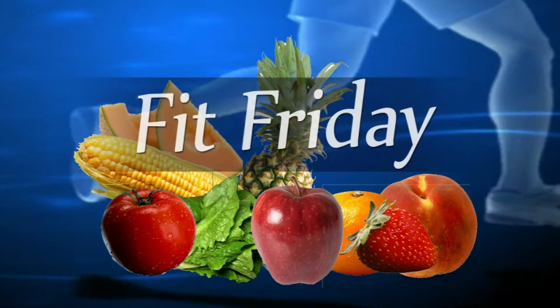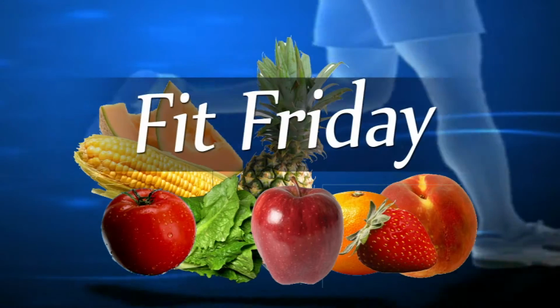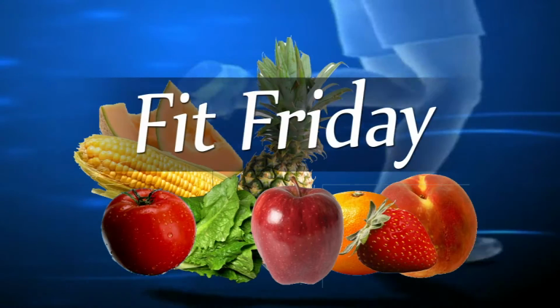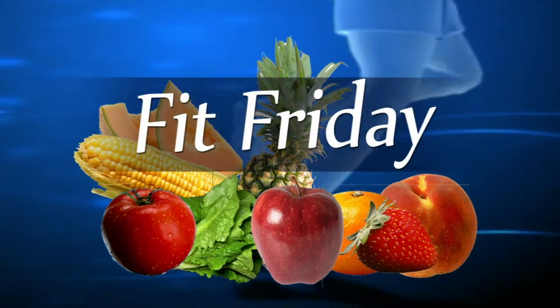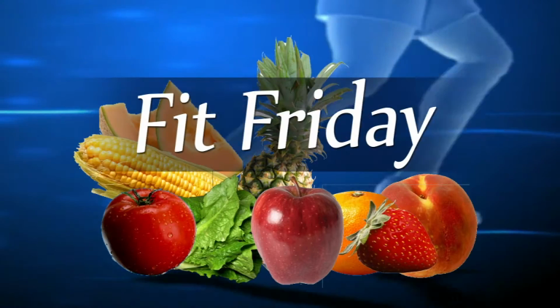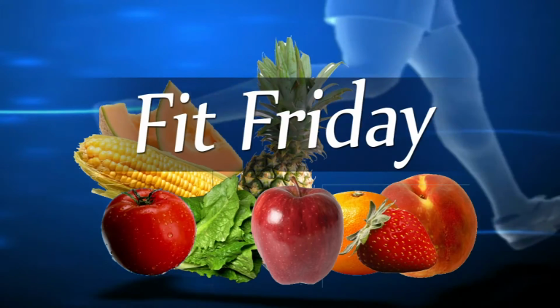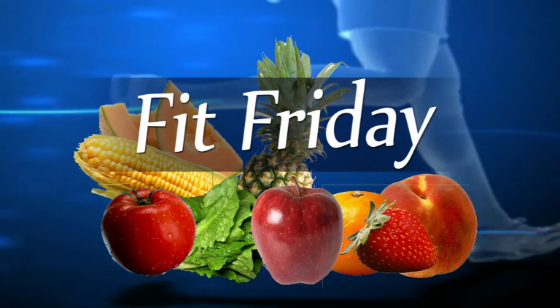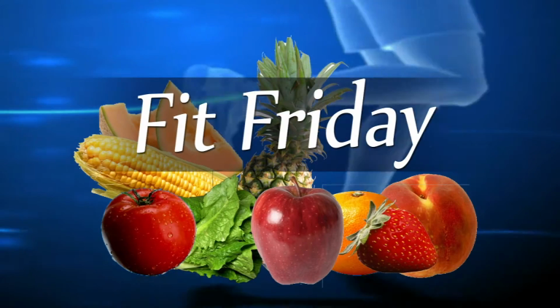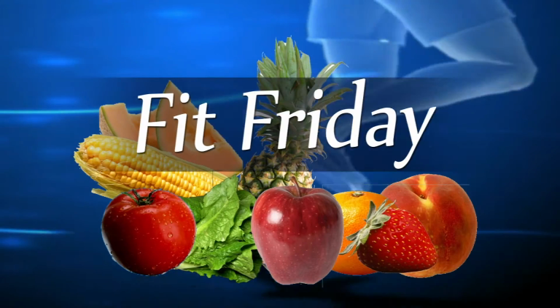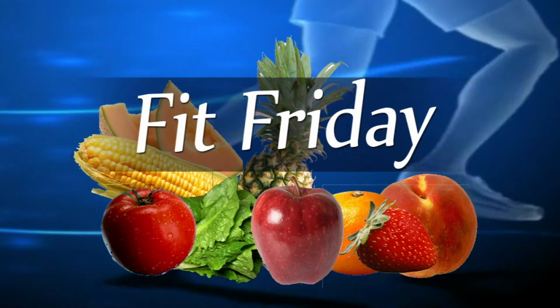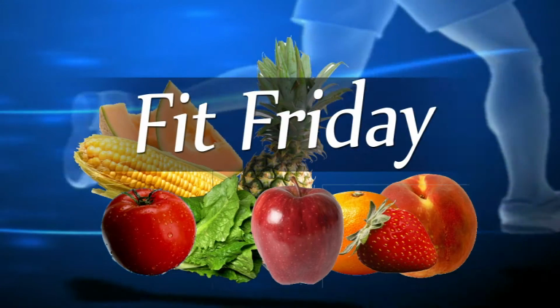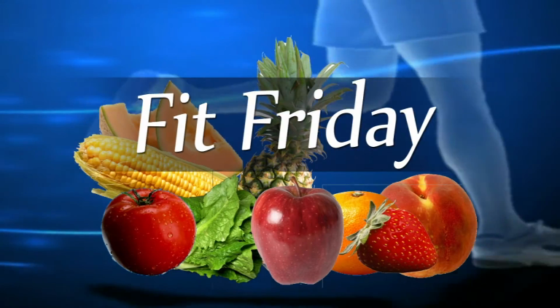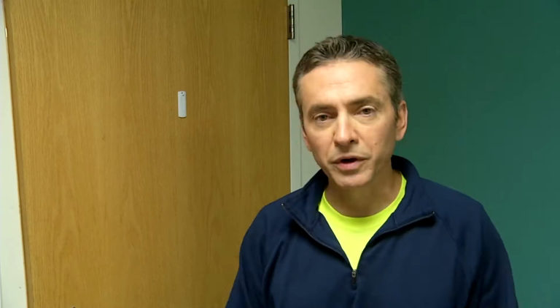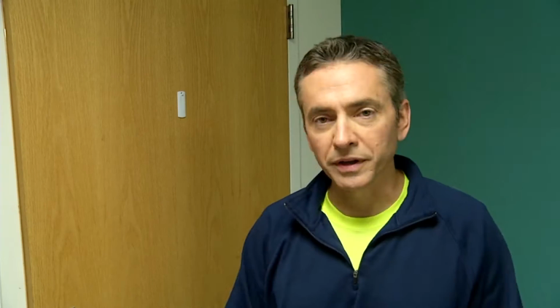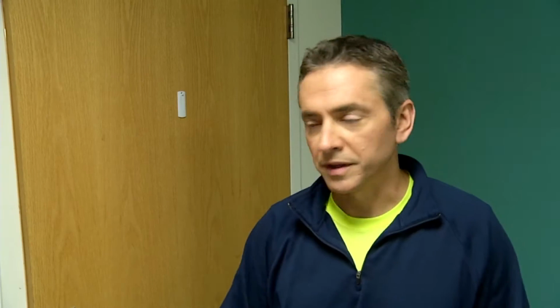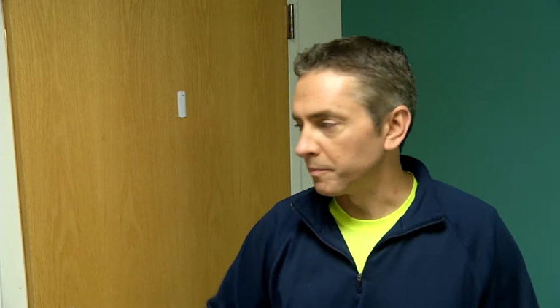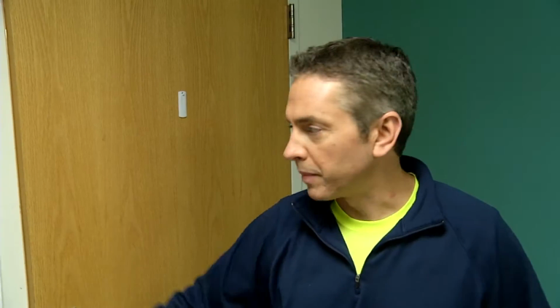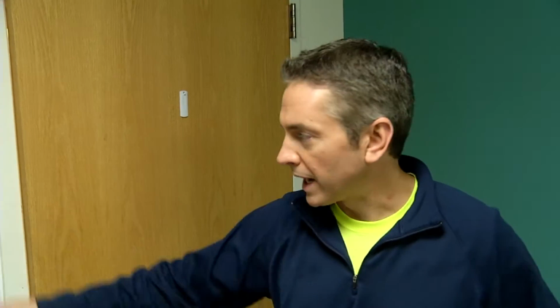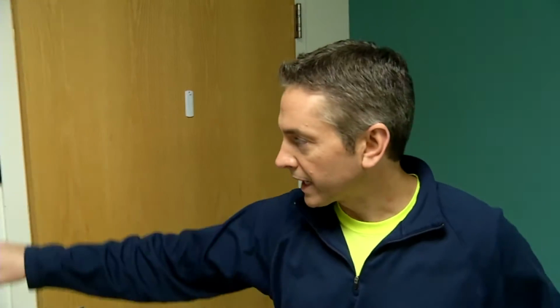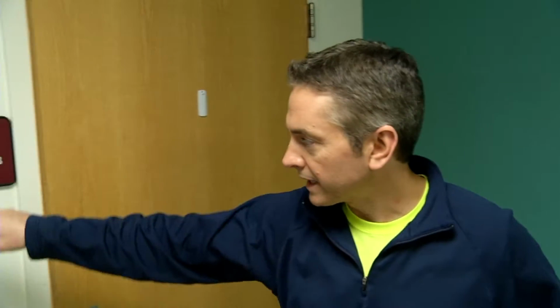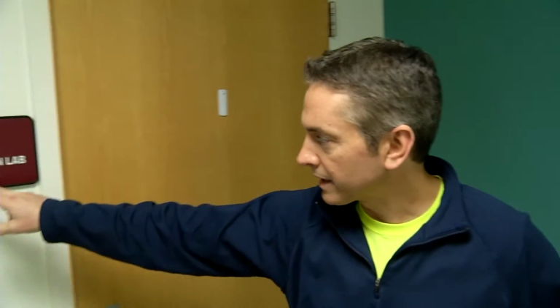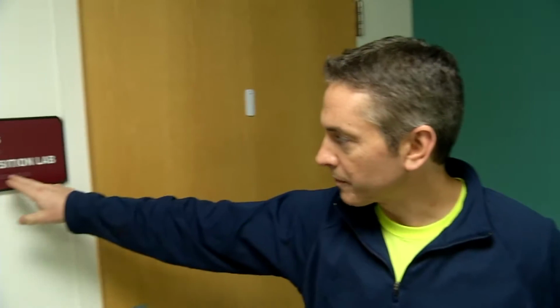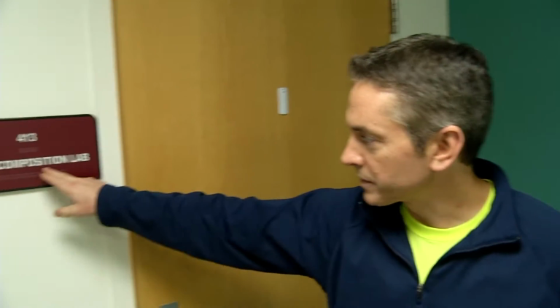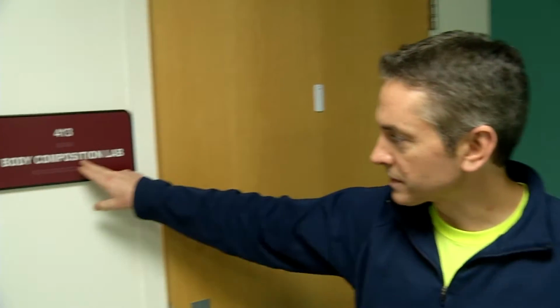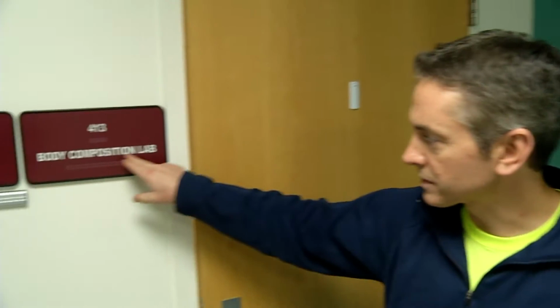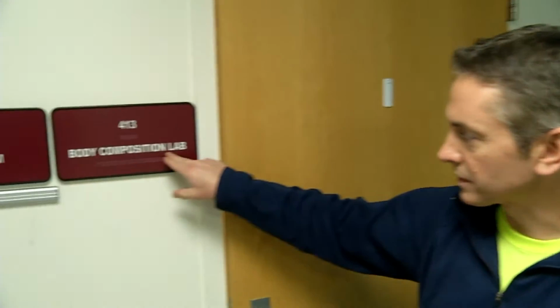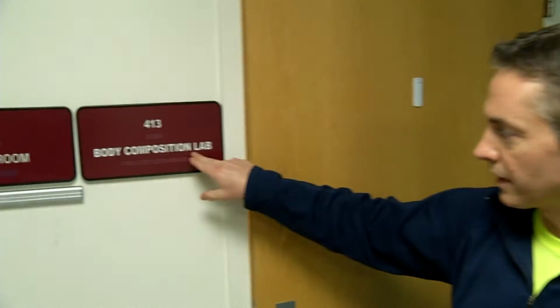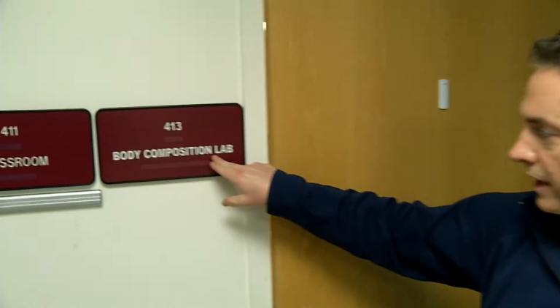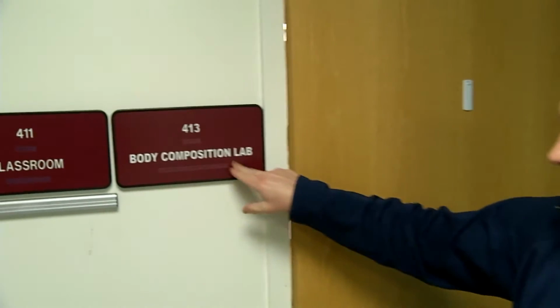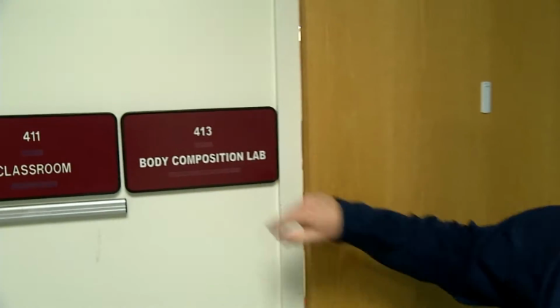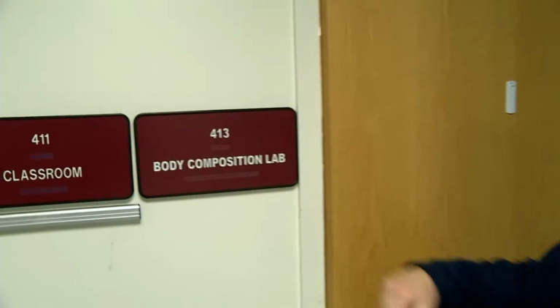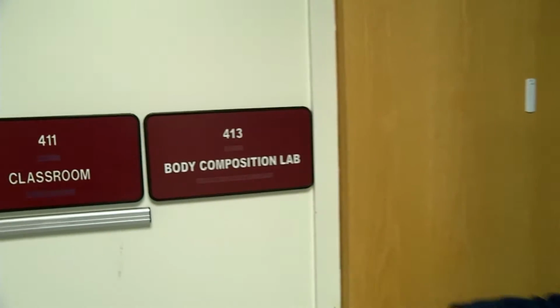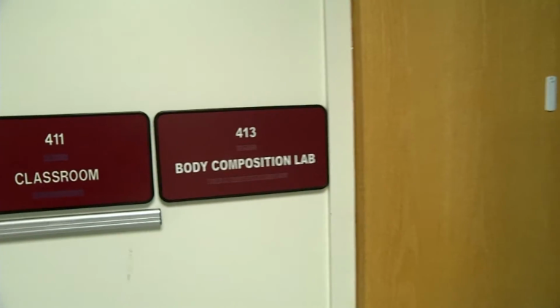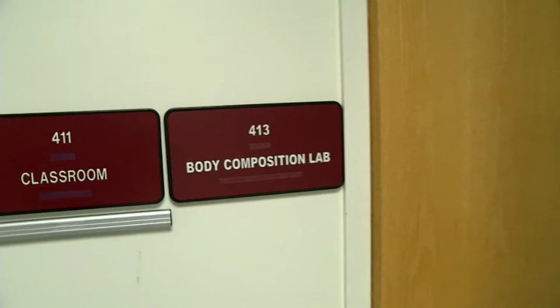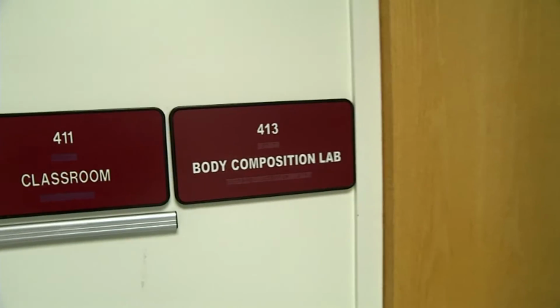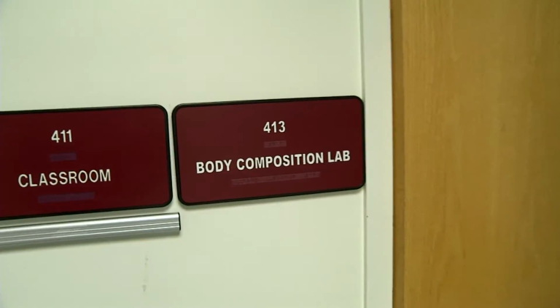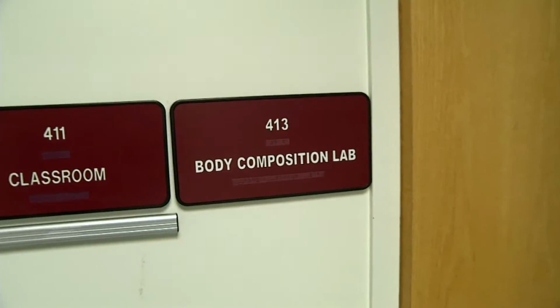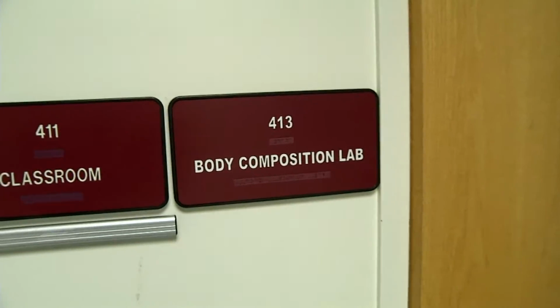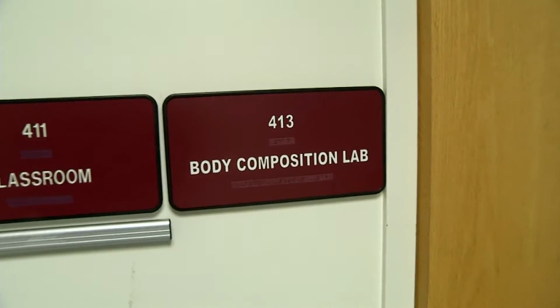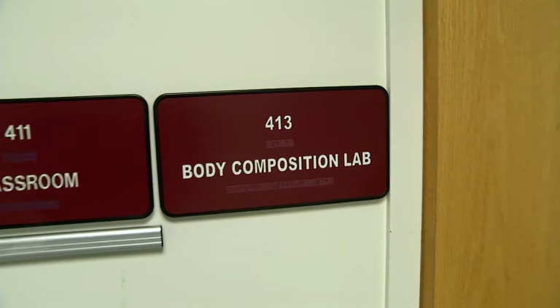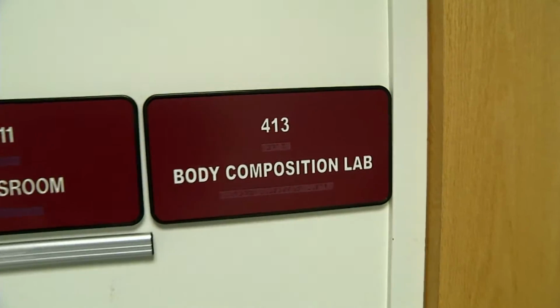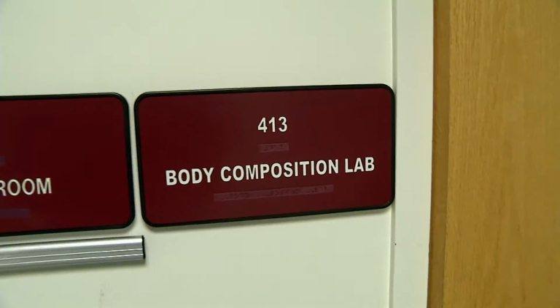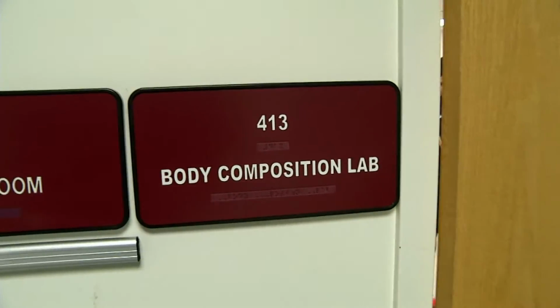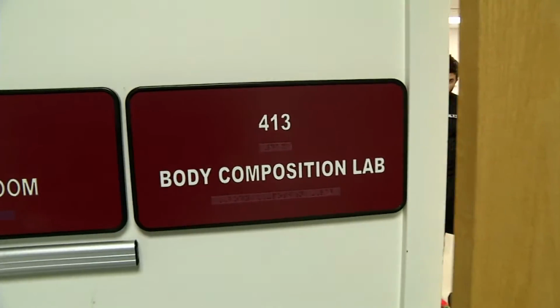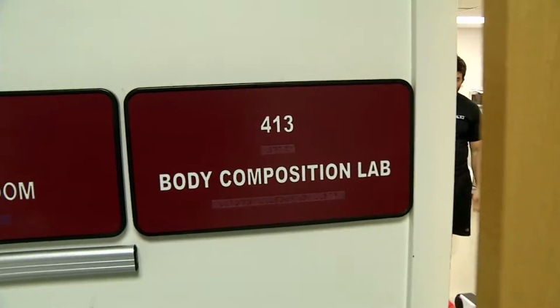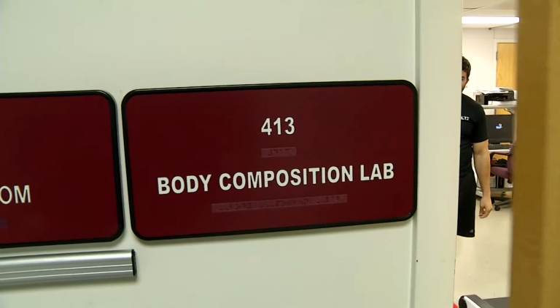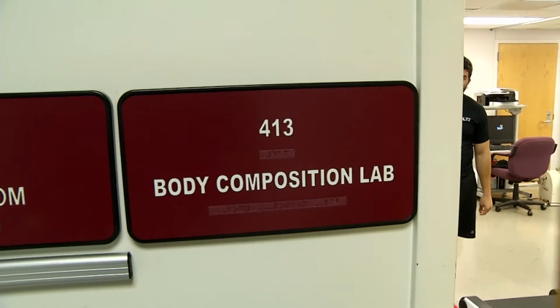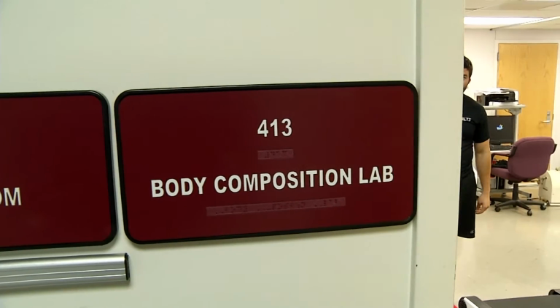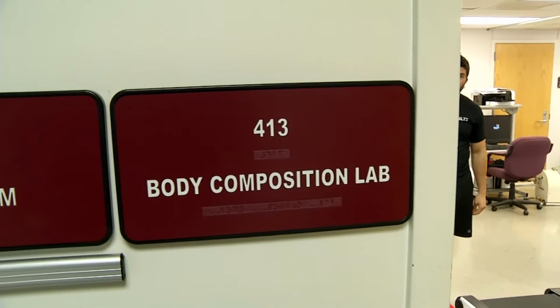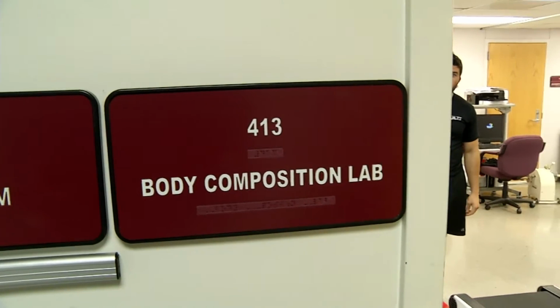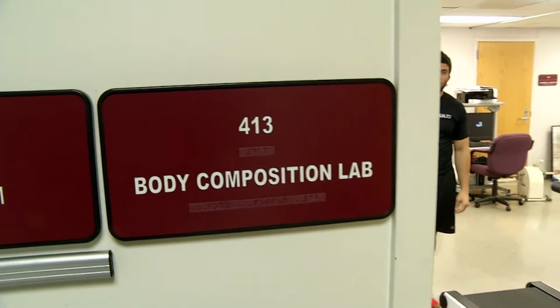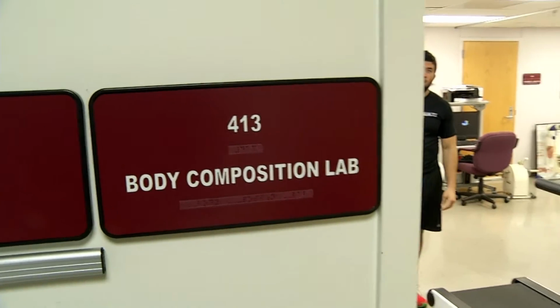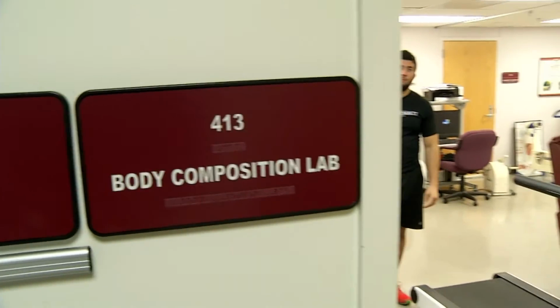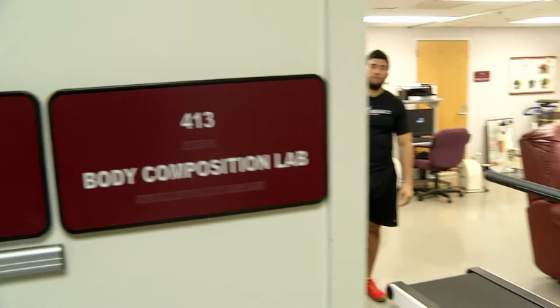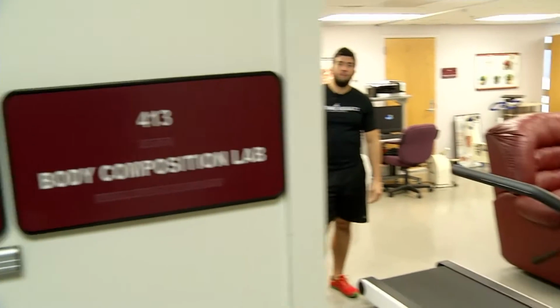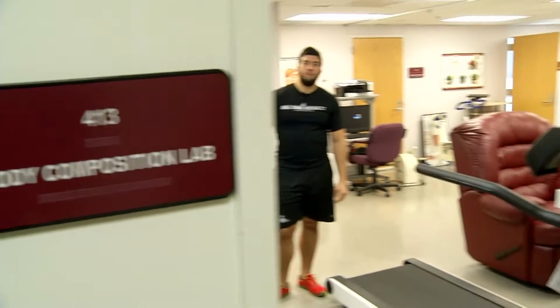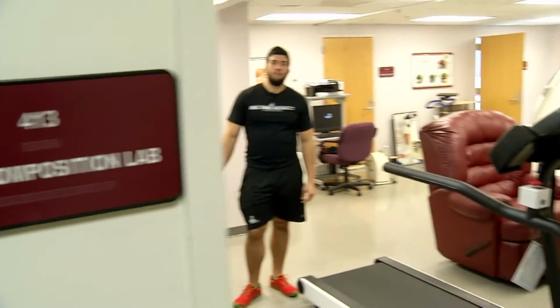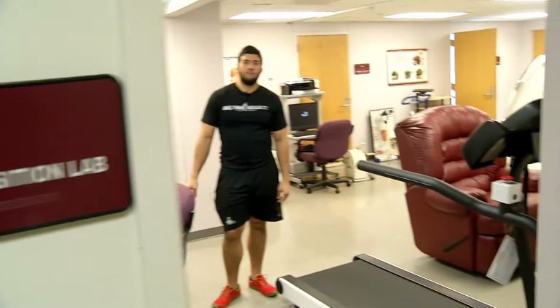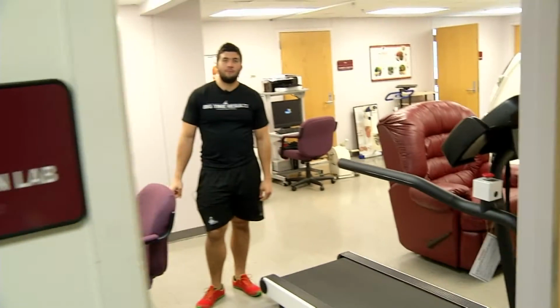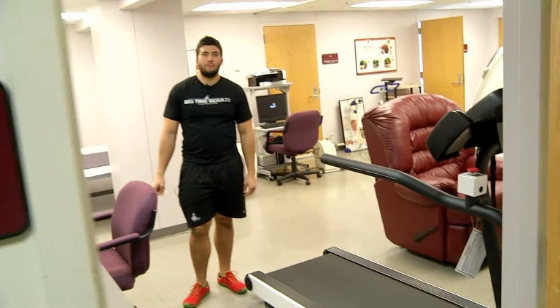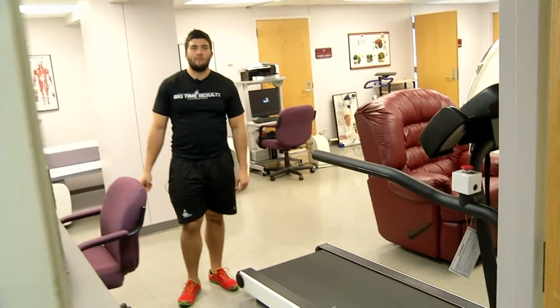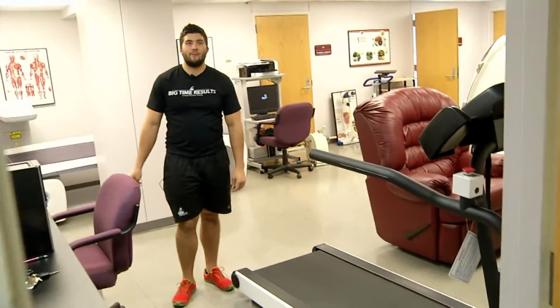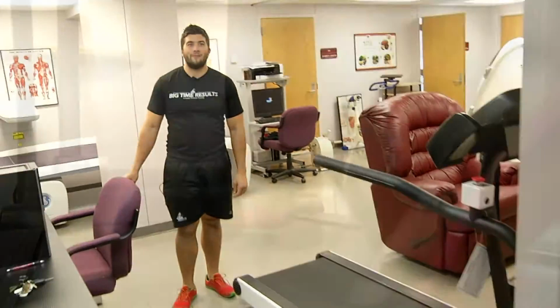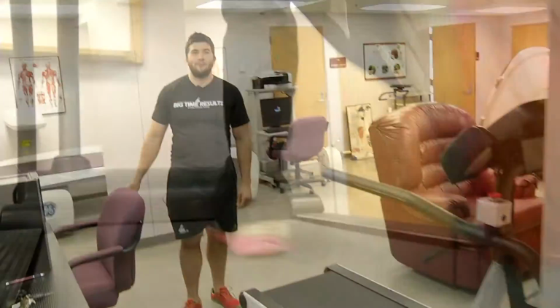On this Fit Friday we're at the Body Composition Lab on the Missouri State University campus and we're gonna go inside and check it out.